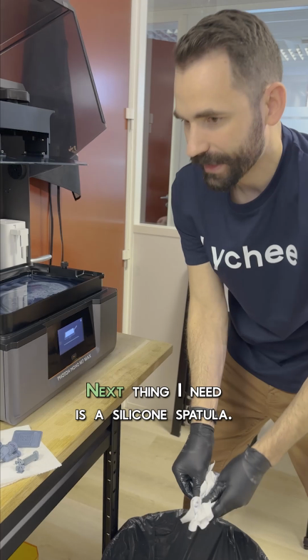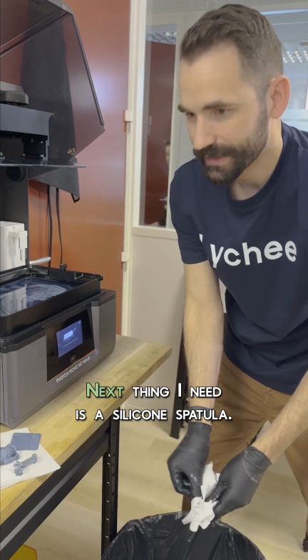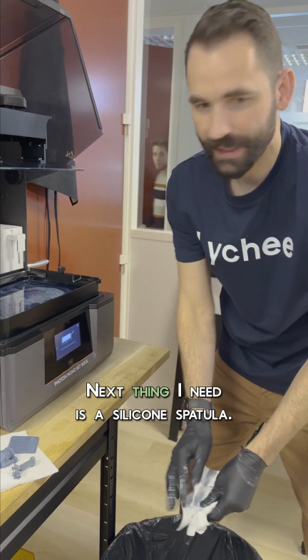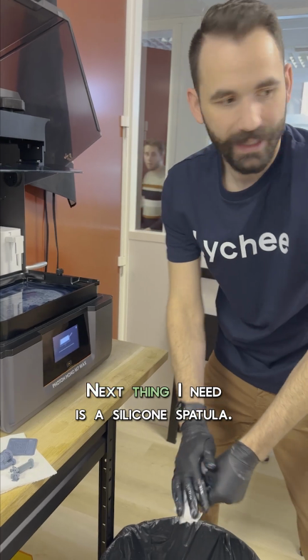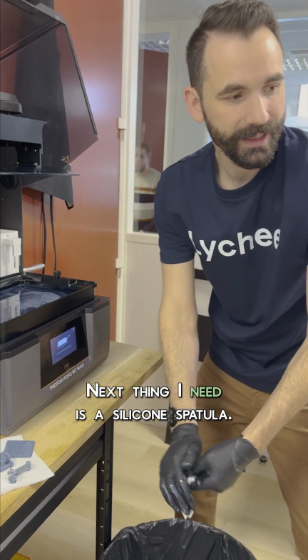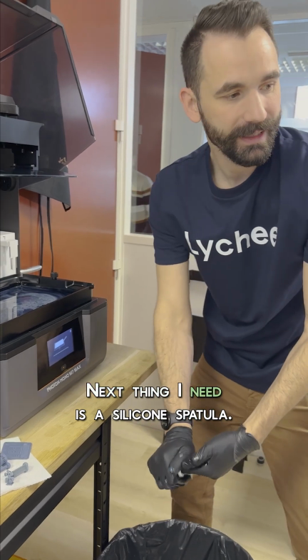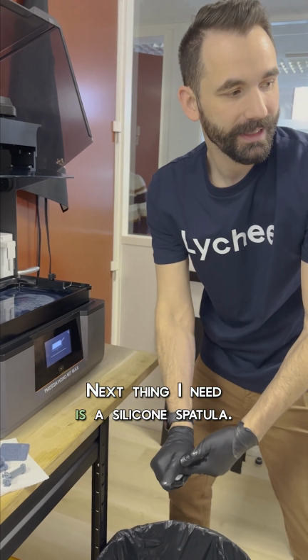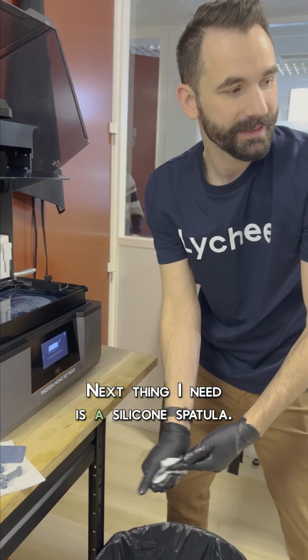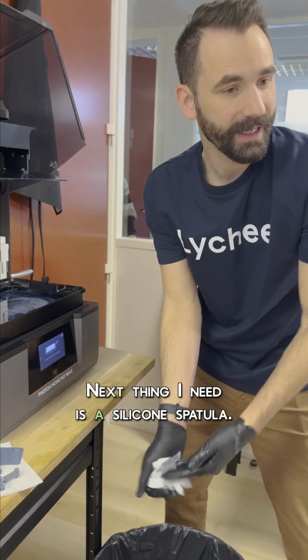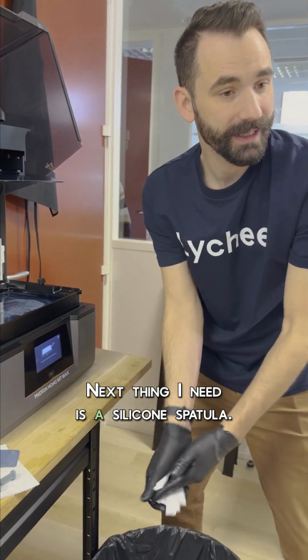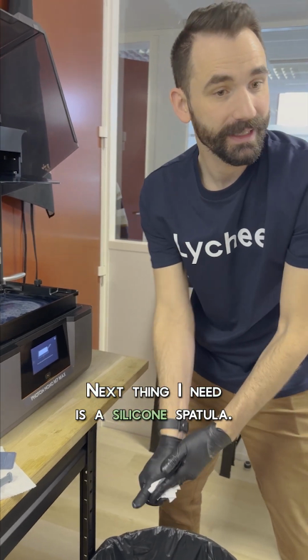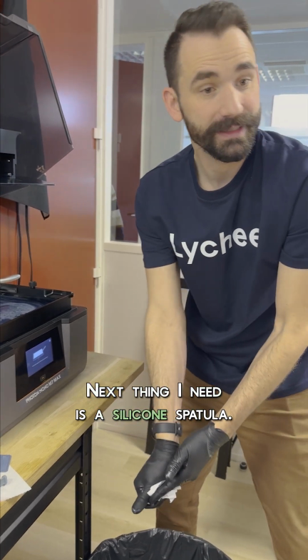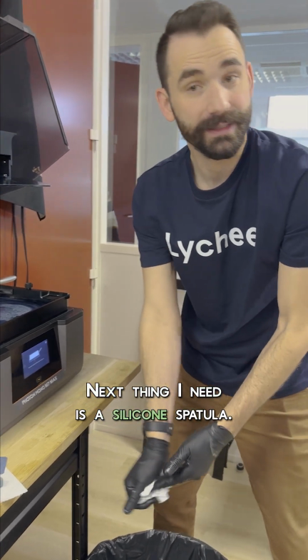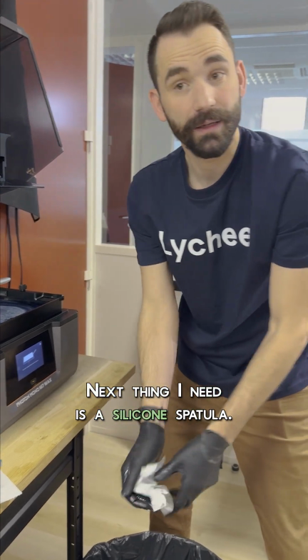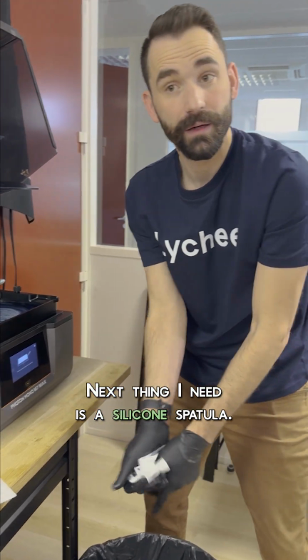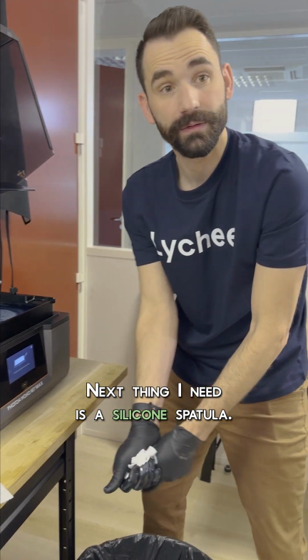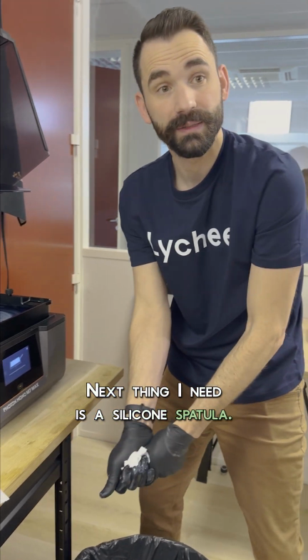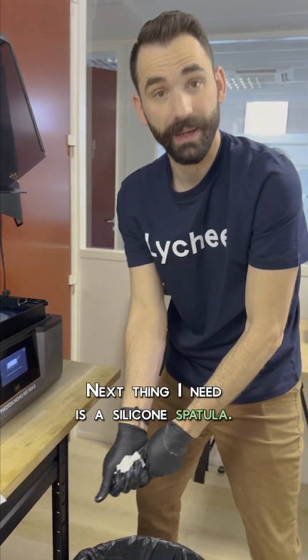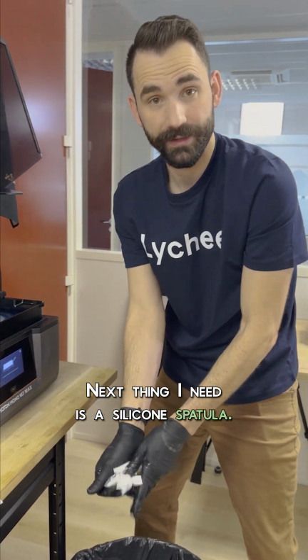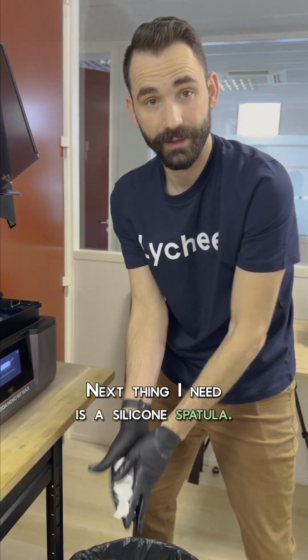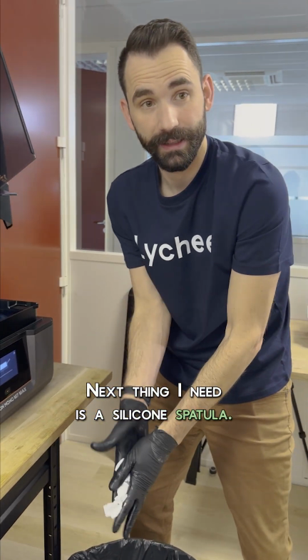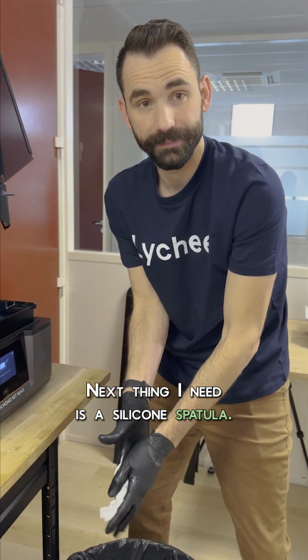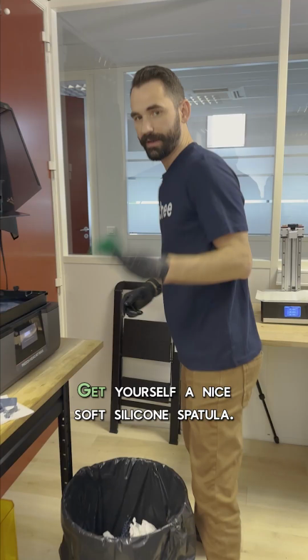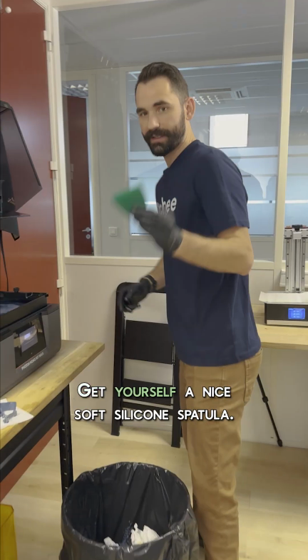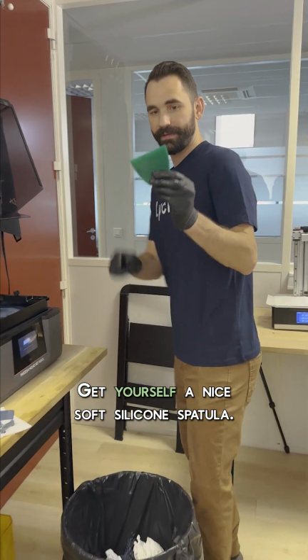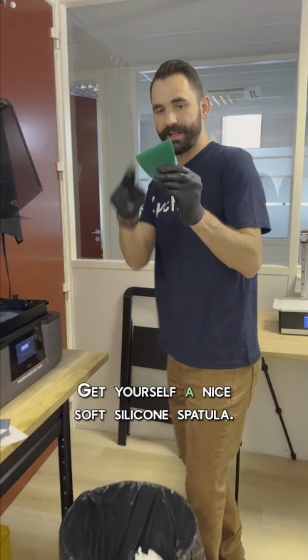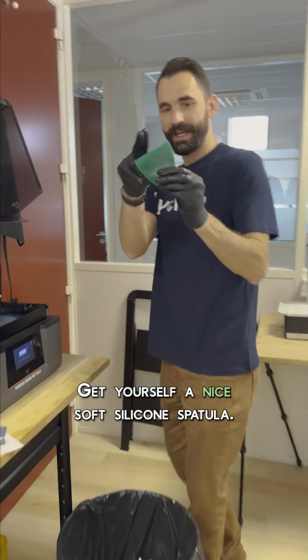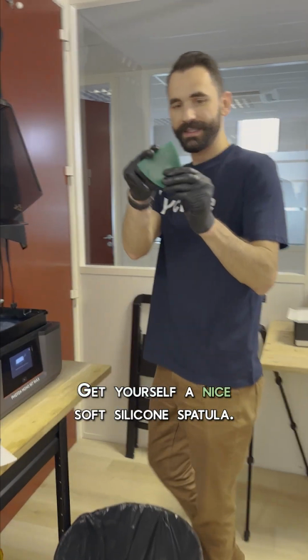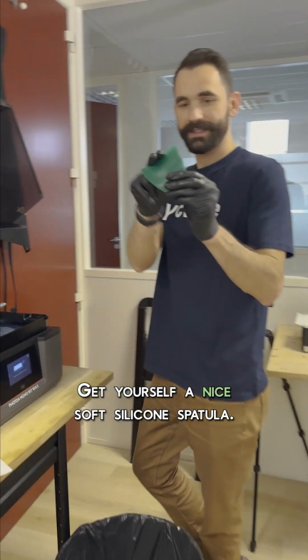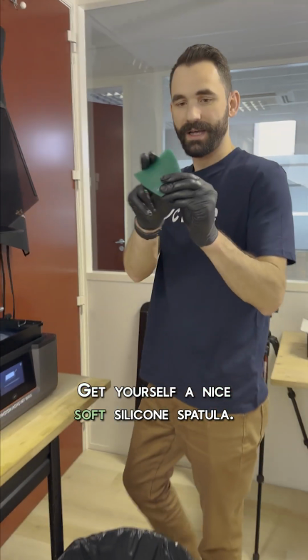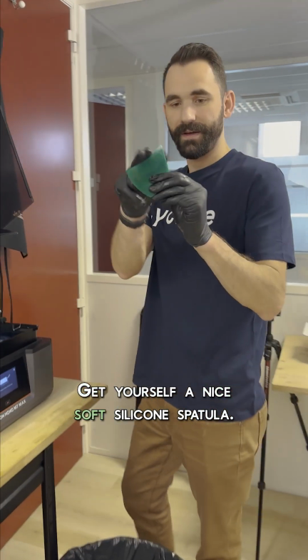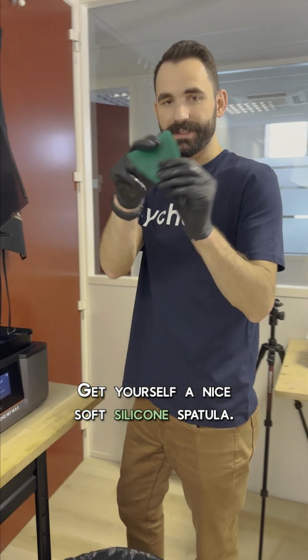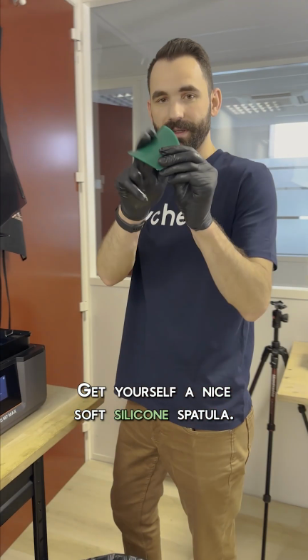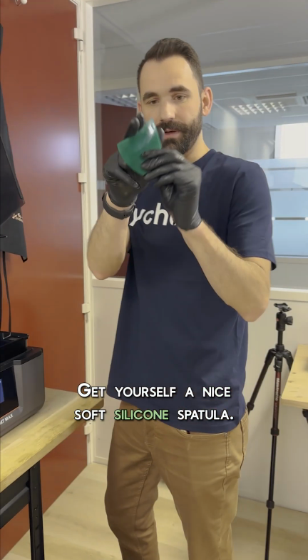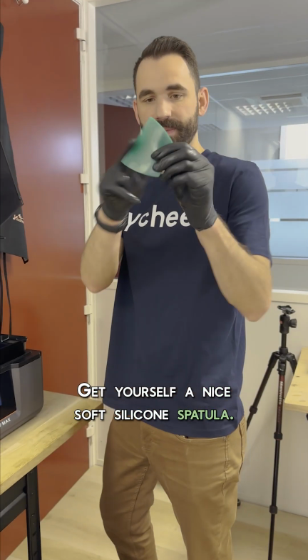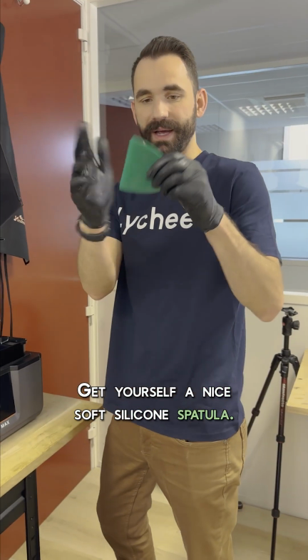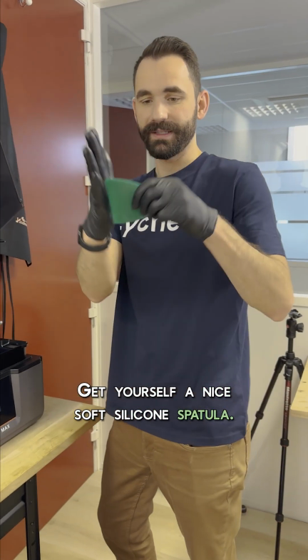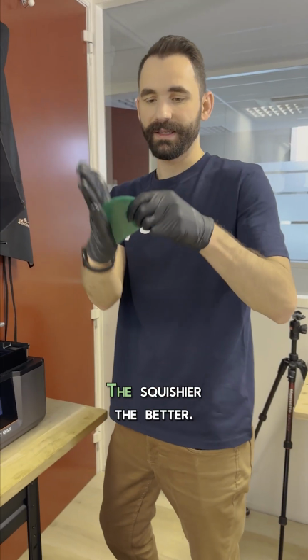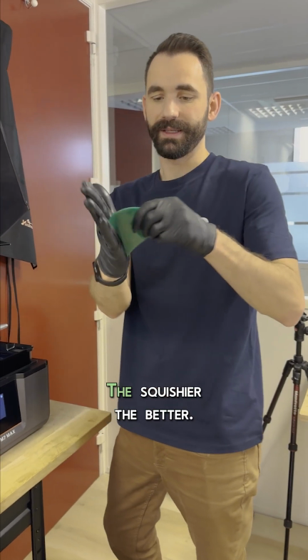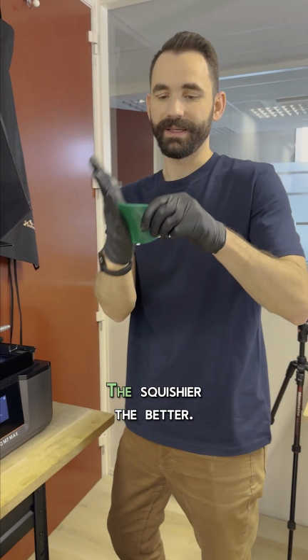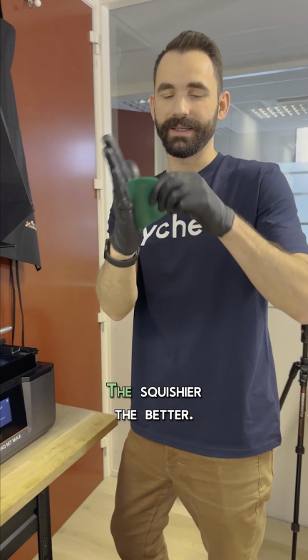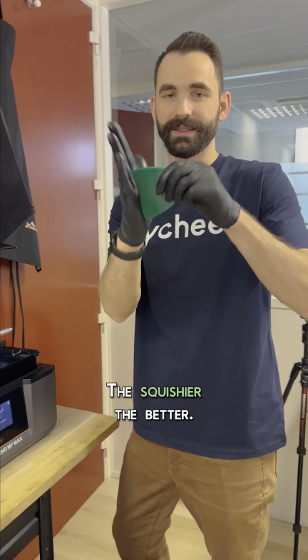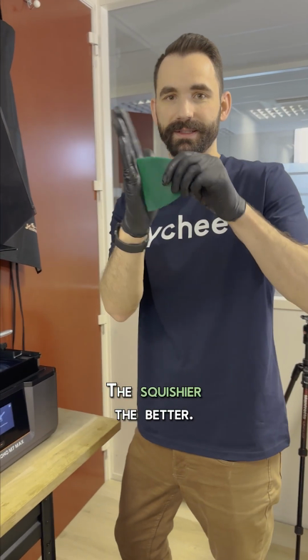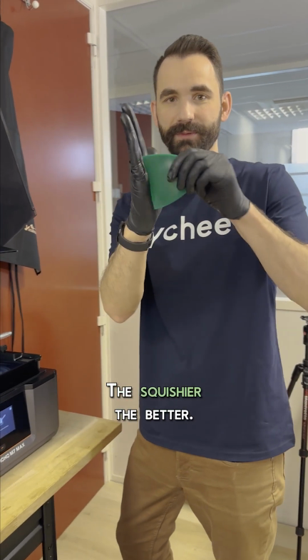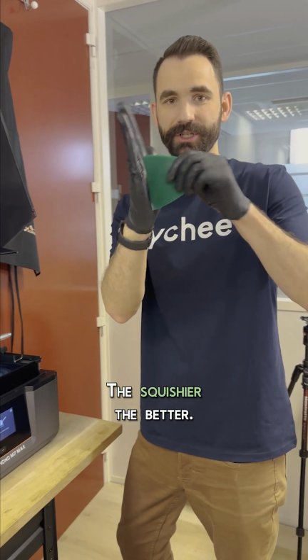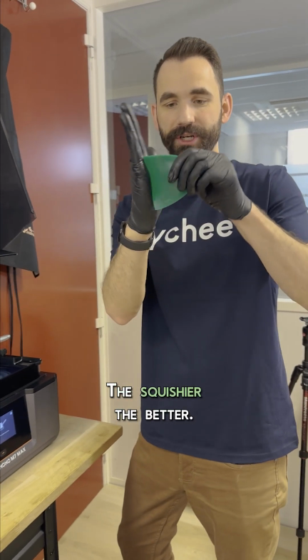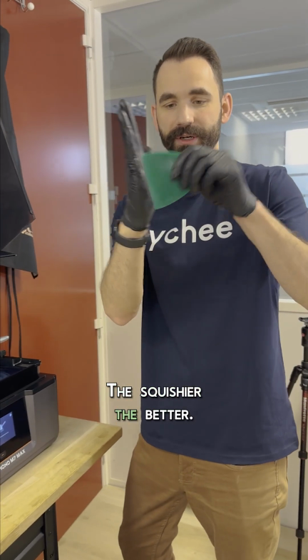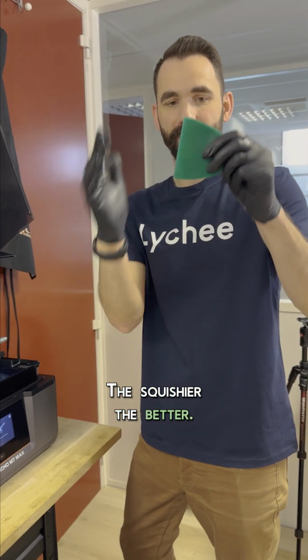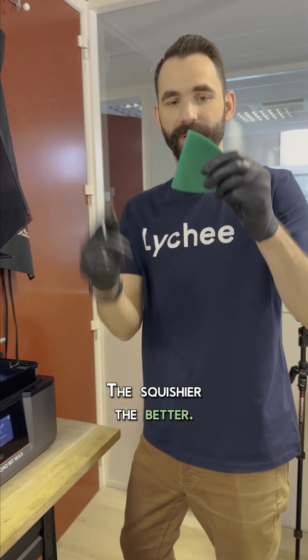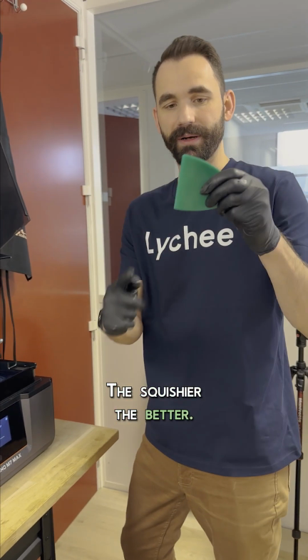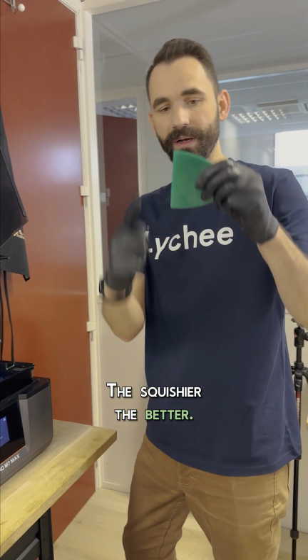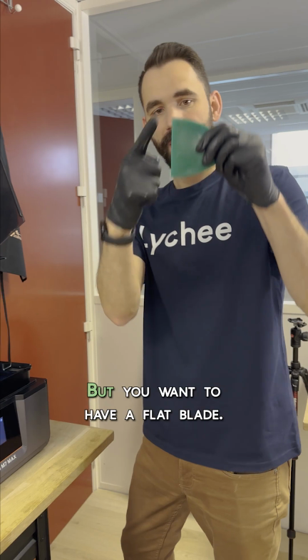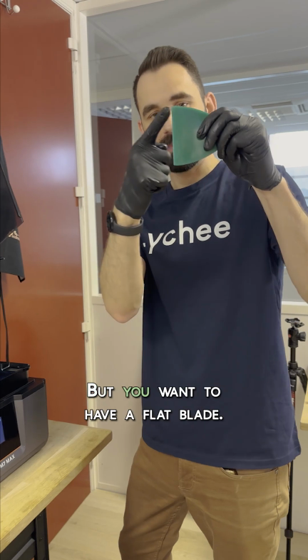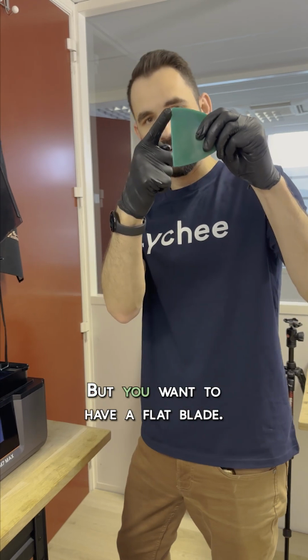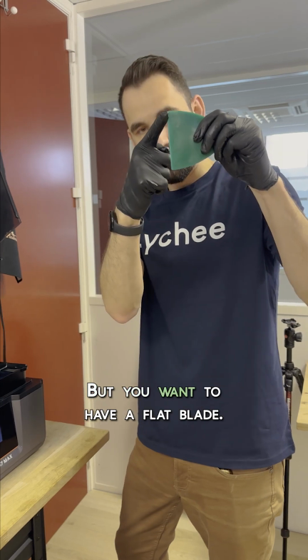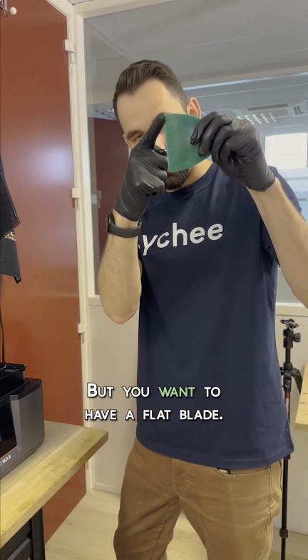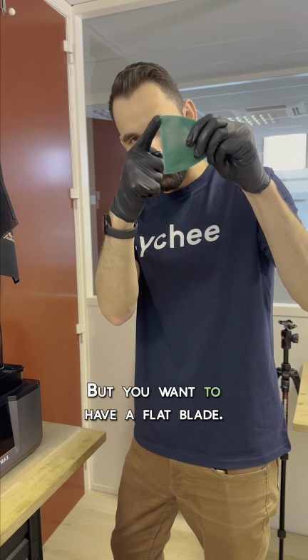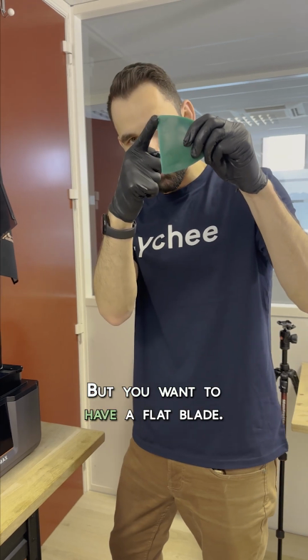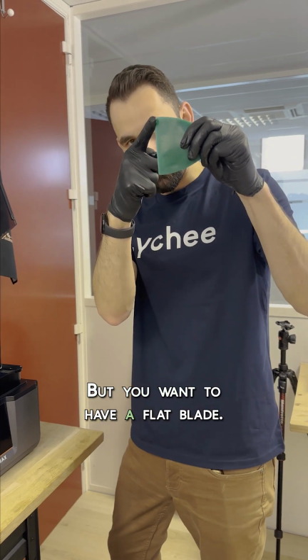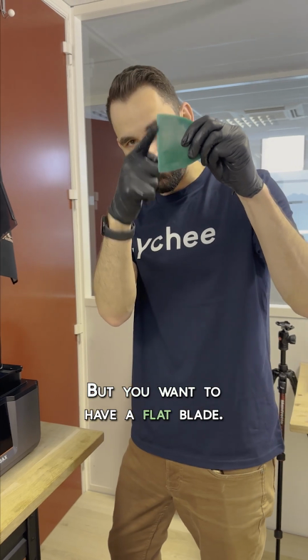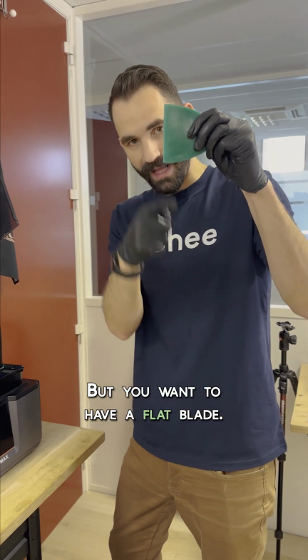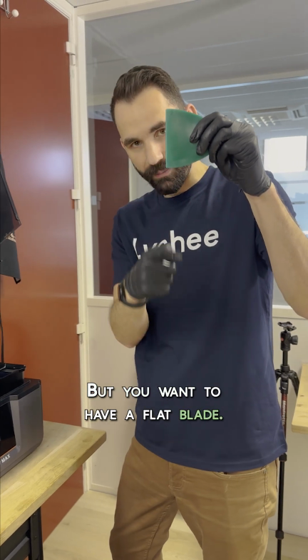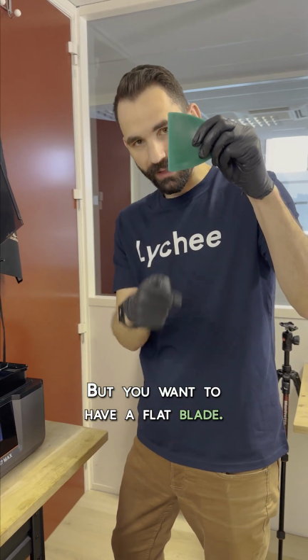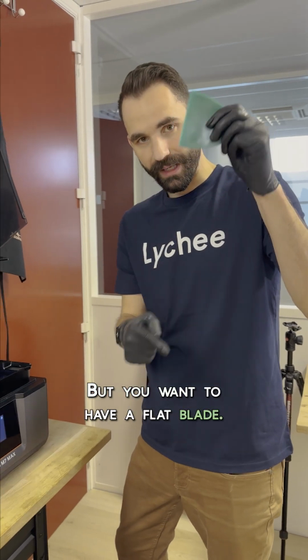Next thing I need is a silicone spatula. Get yourself a nice, soft silicone spatula. The squishier the better, but you want to have a flat blade.